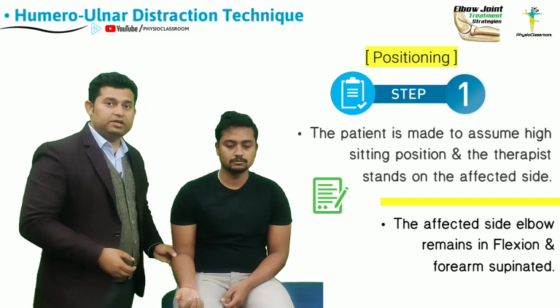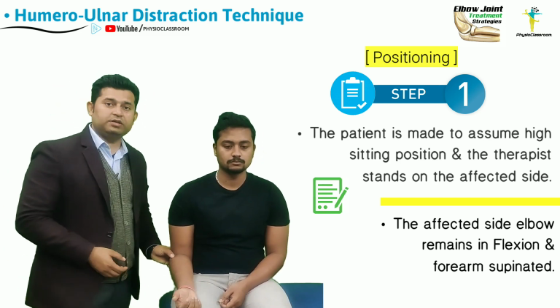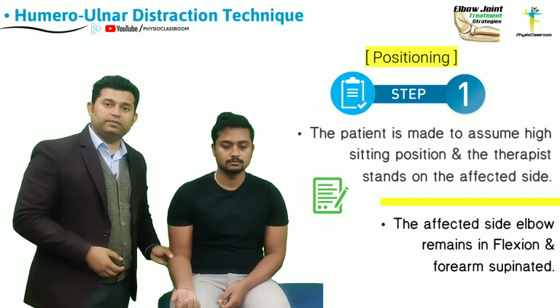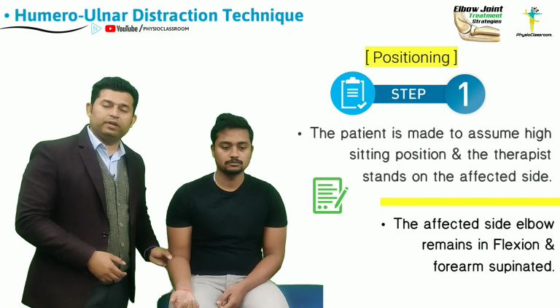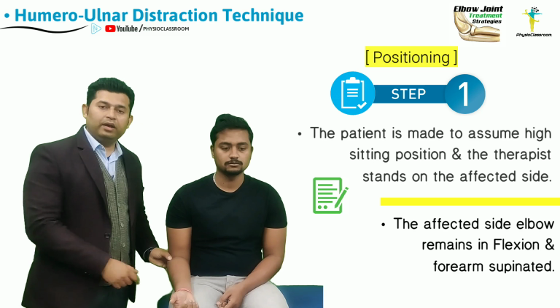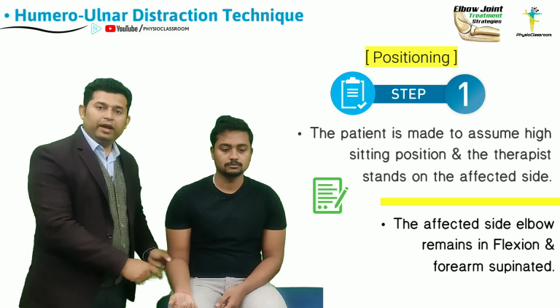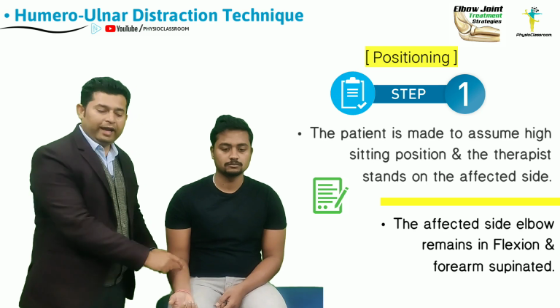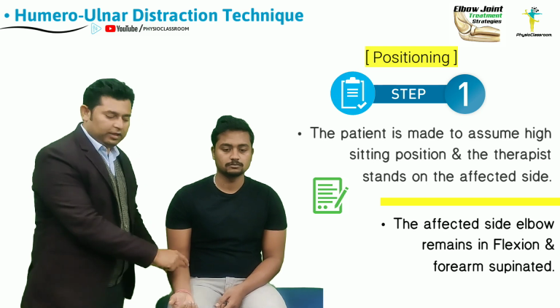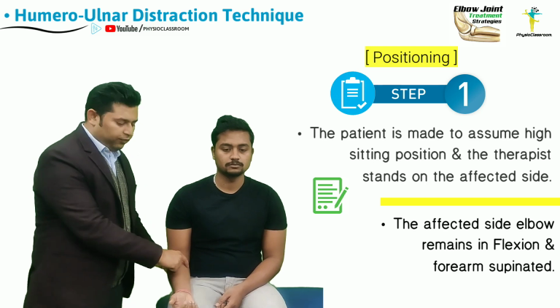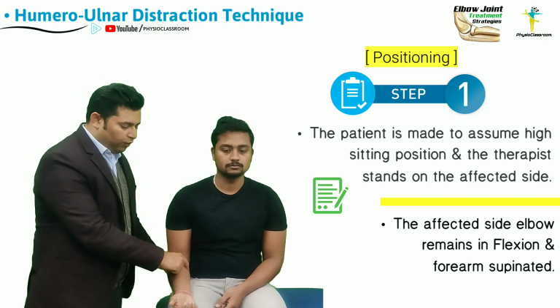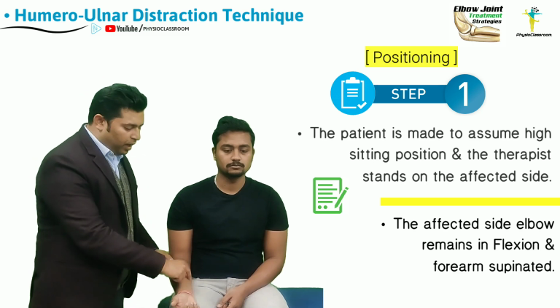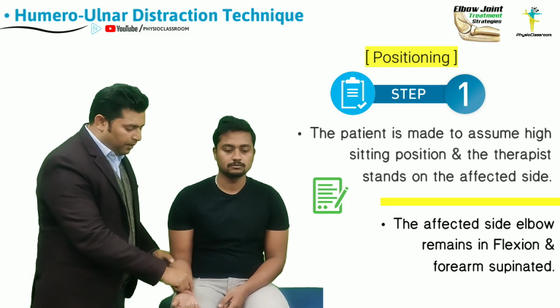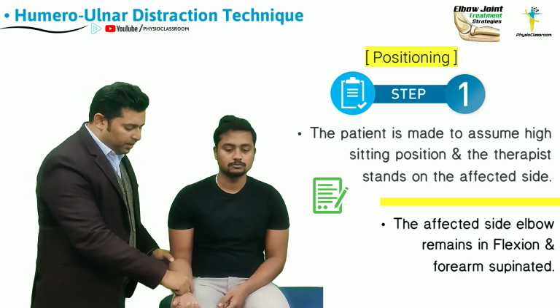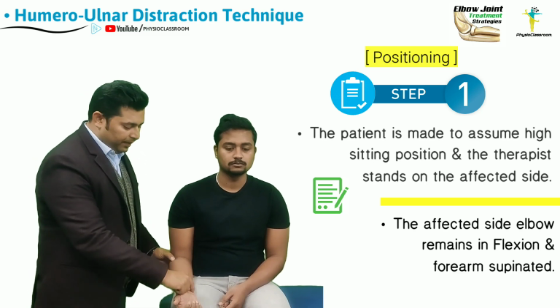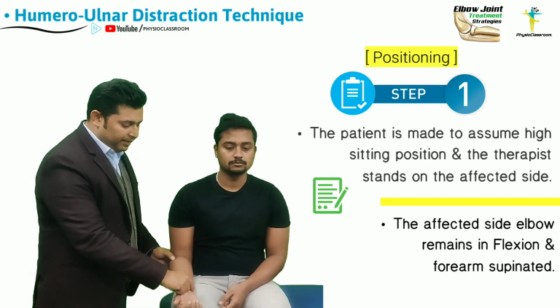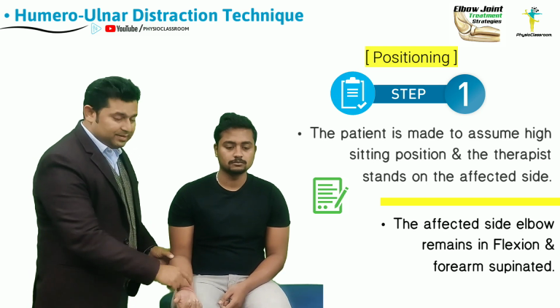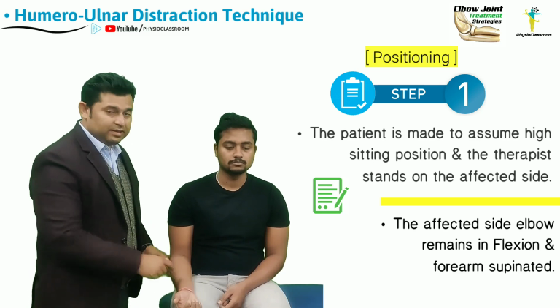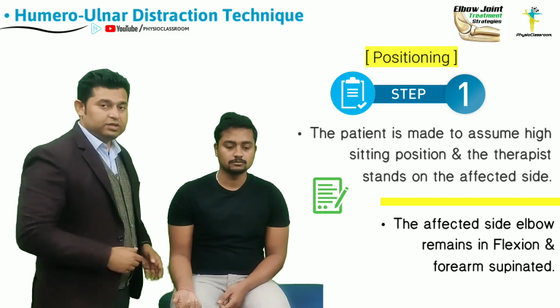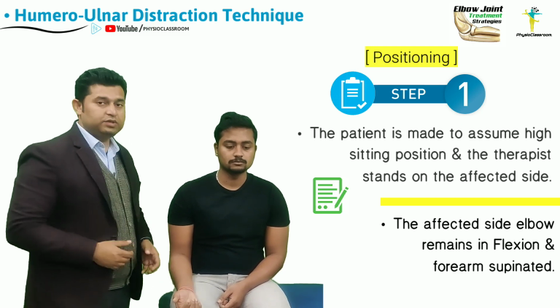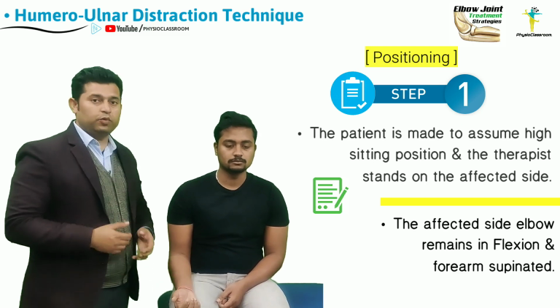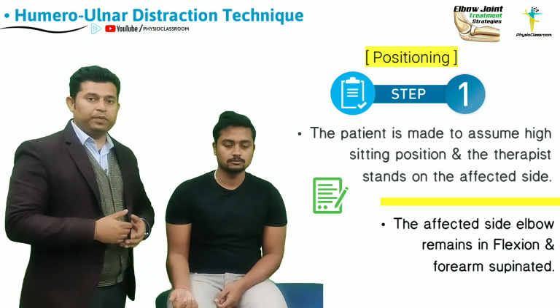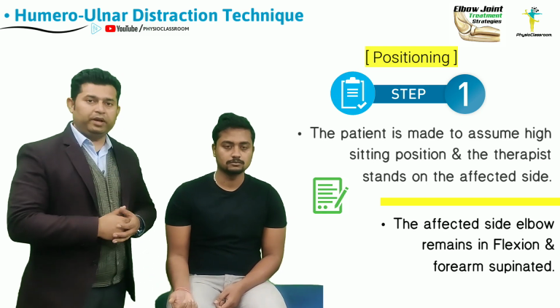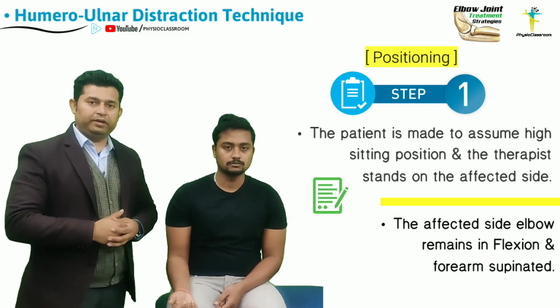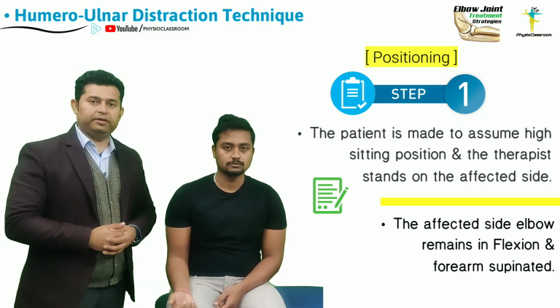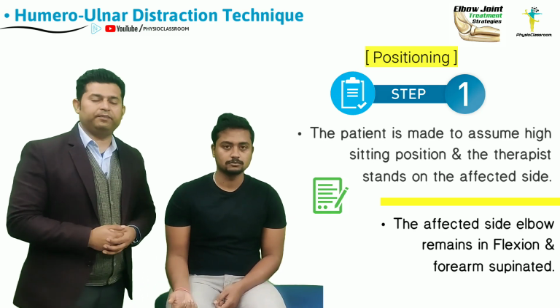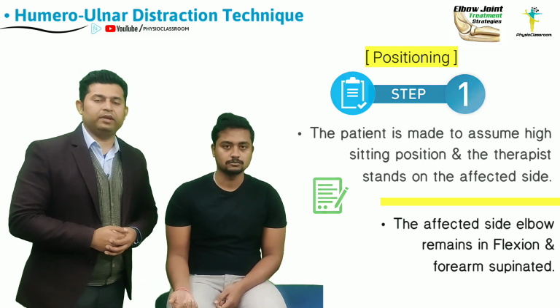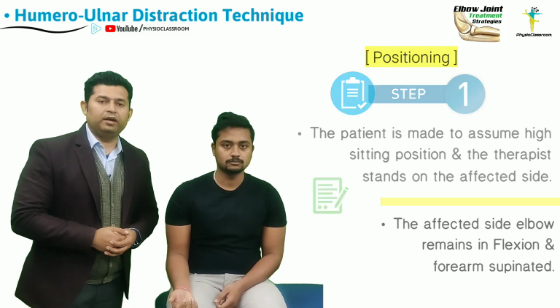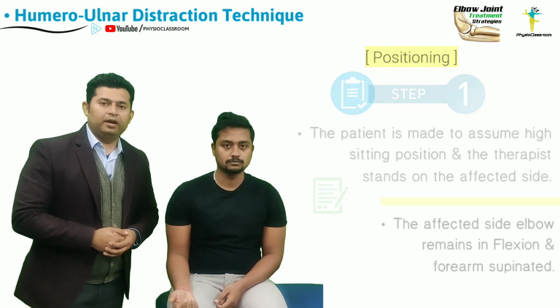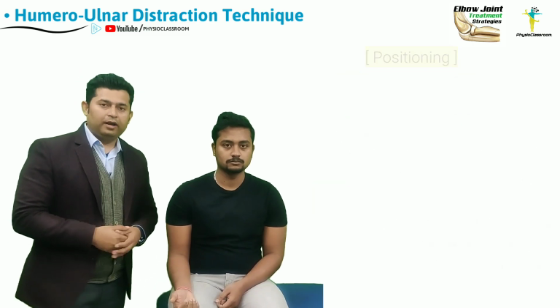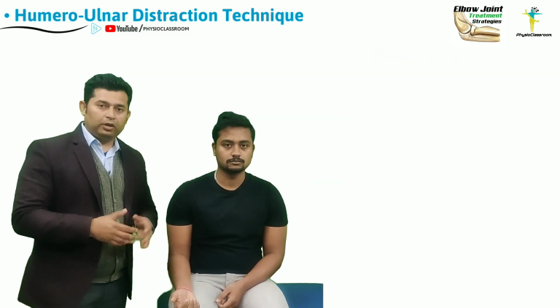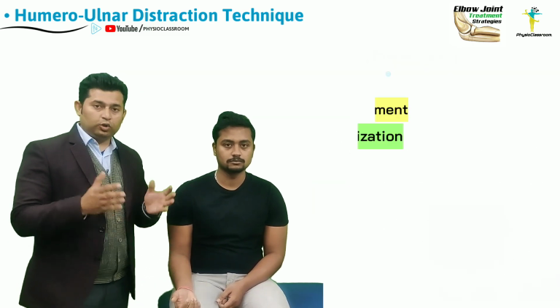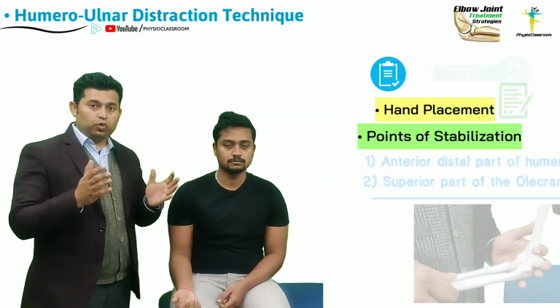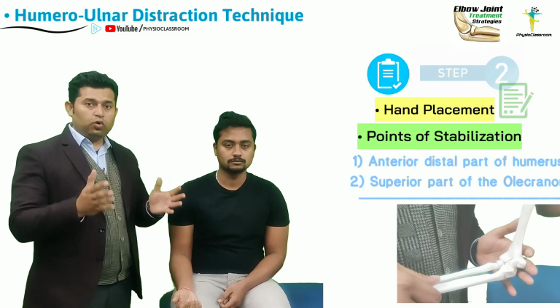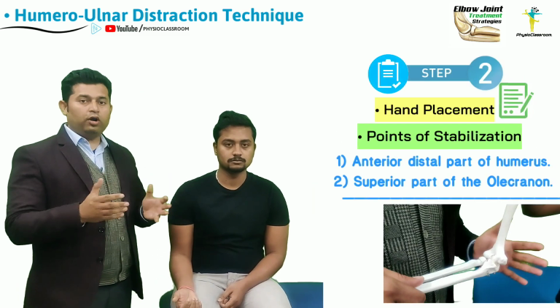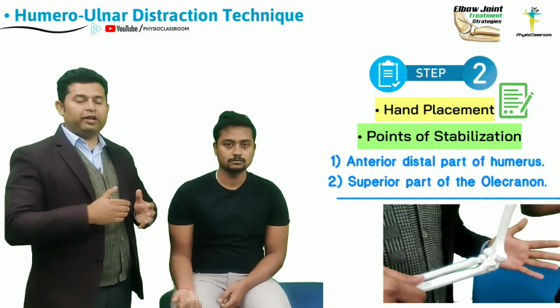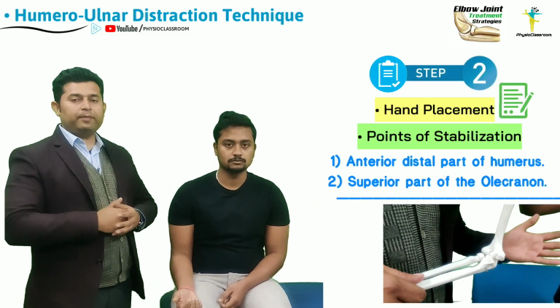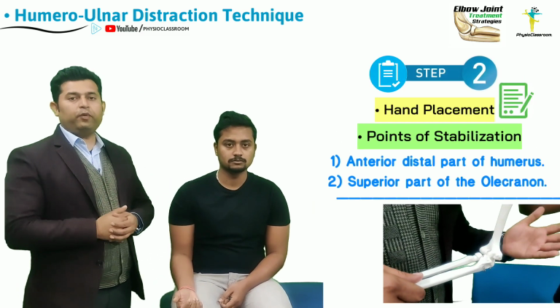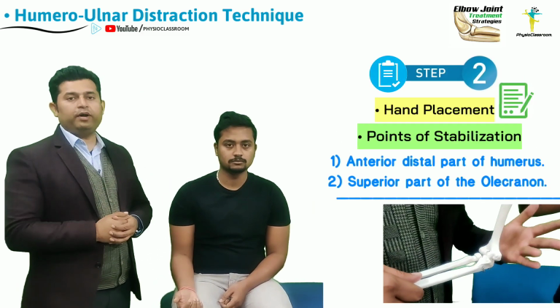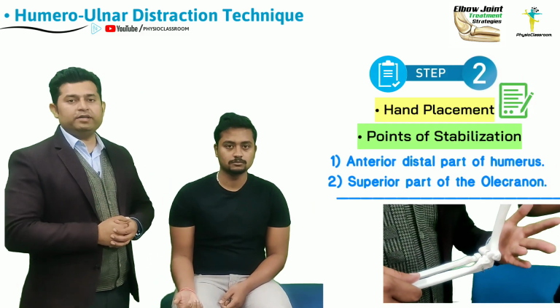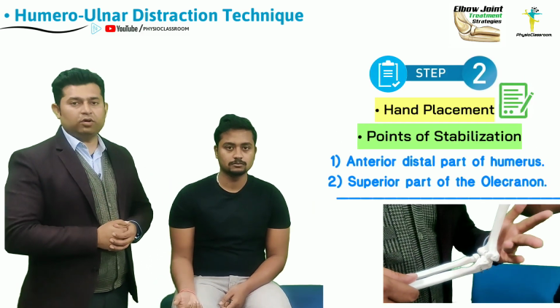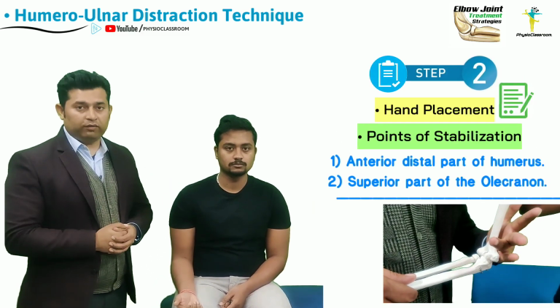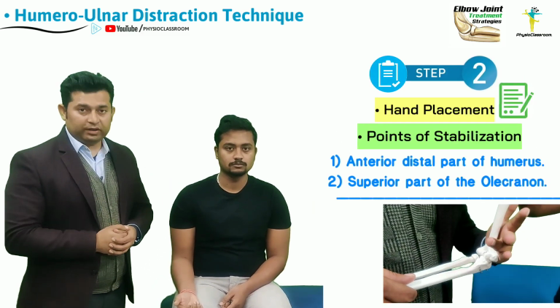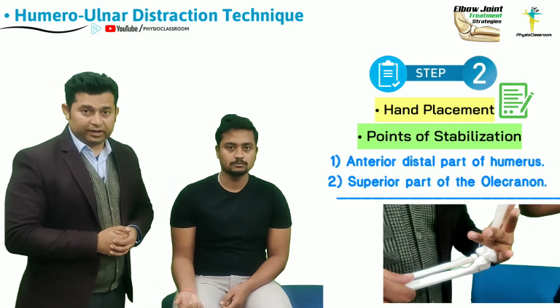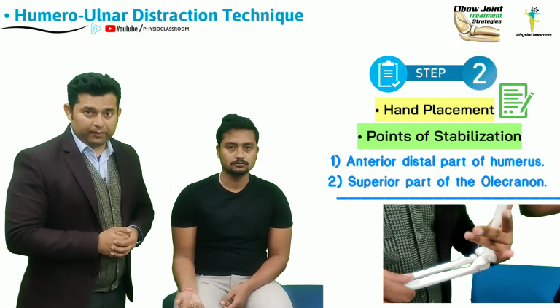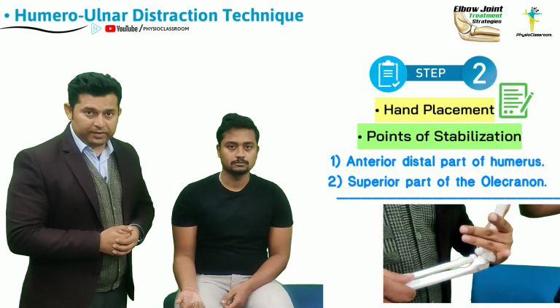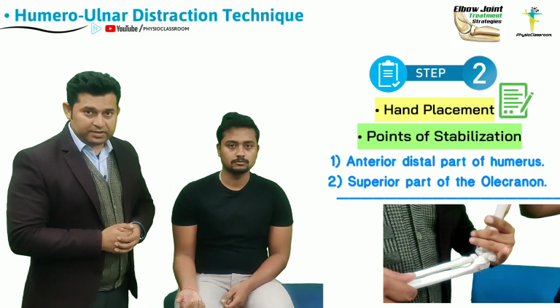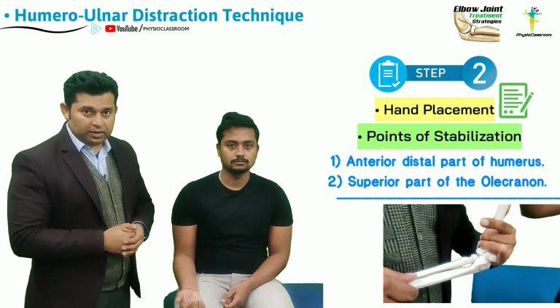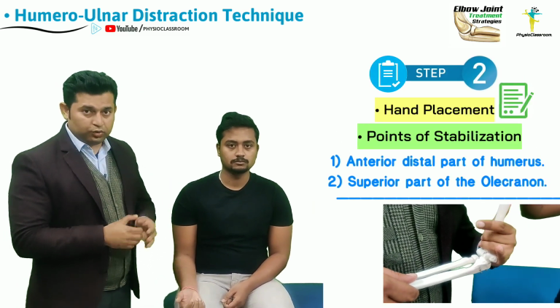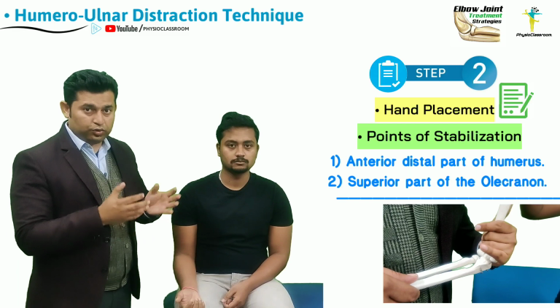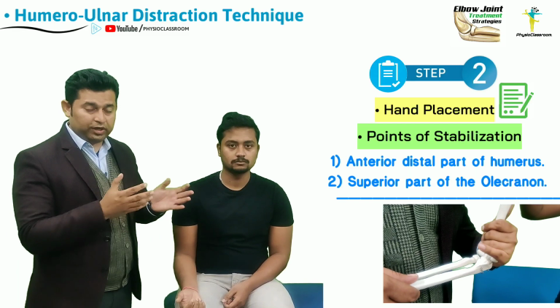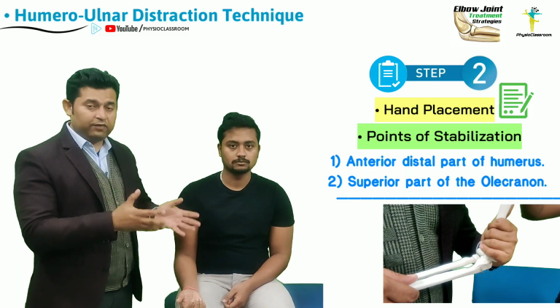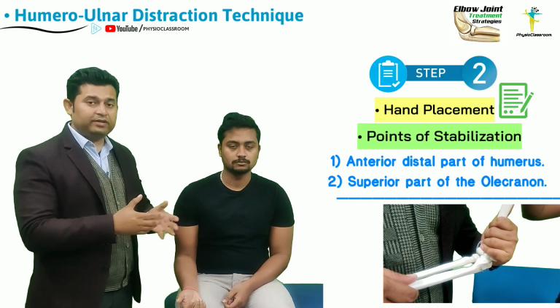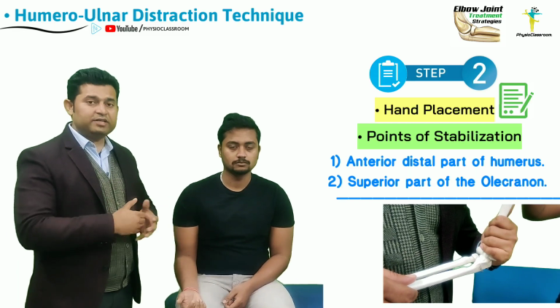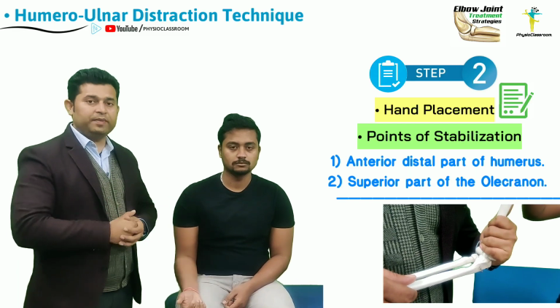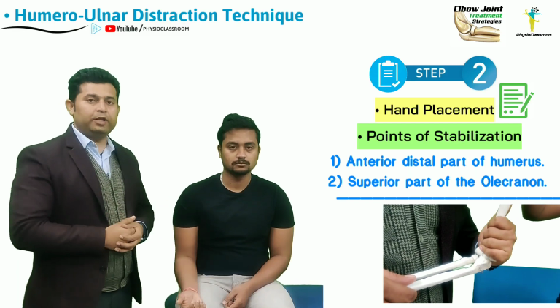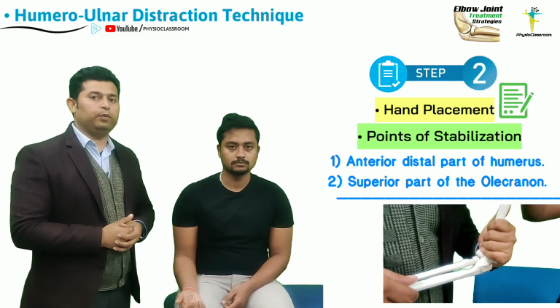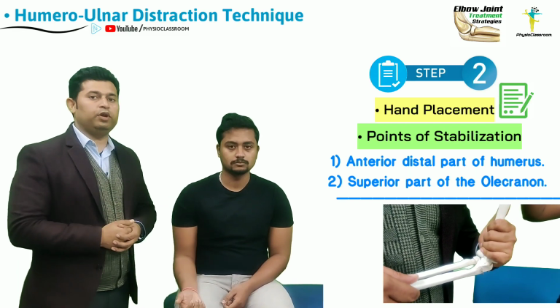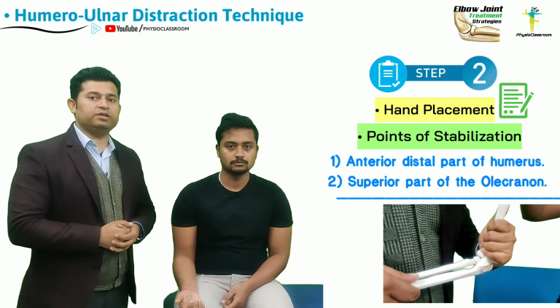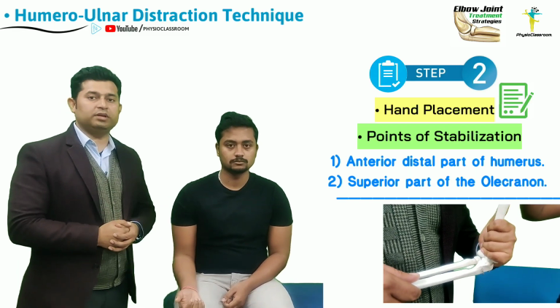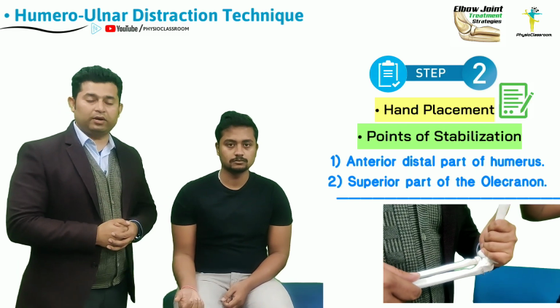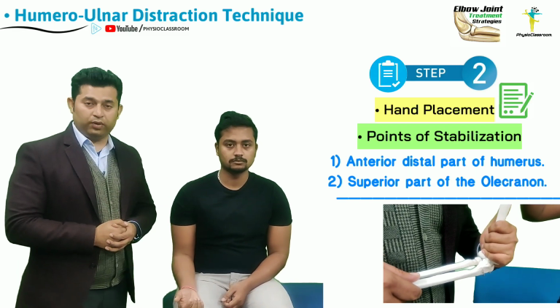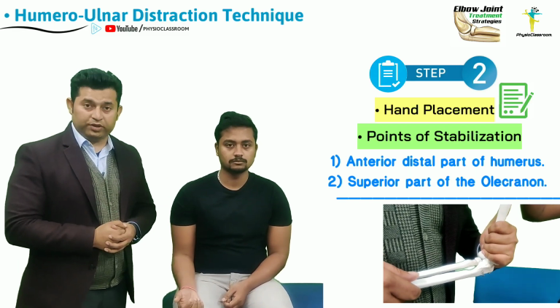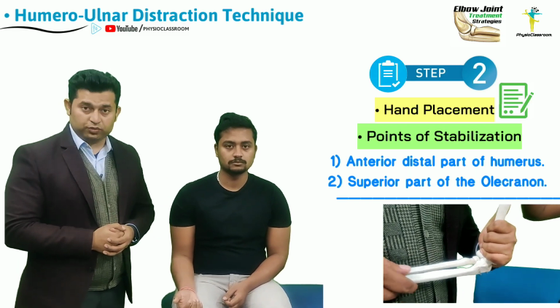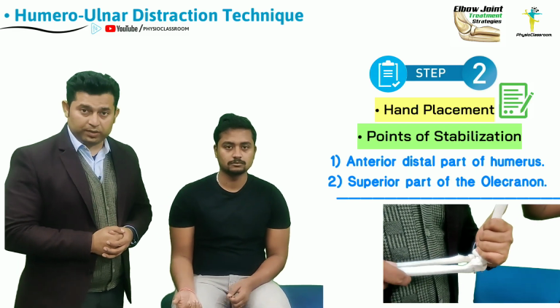The therapist is going to ensure that the elbow remains in 90 degree flexion position and the forearm remains supinated.